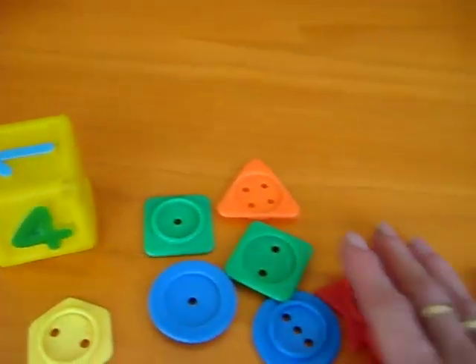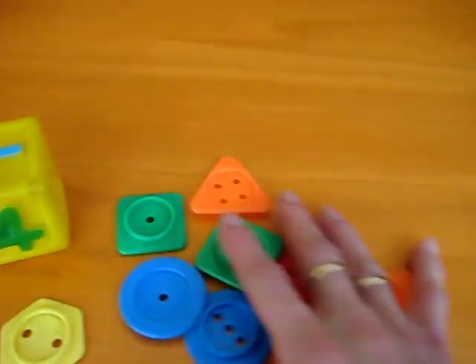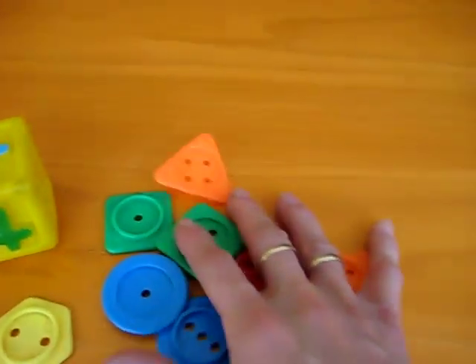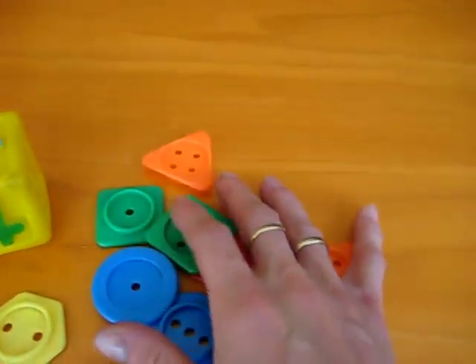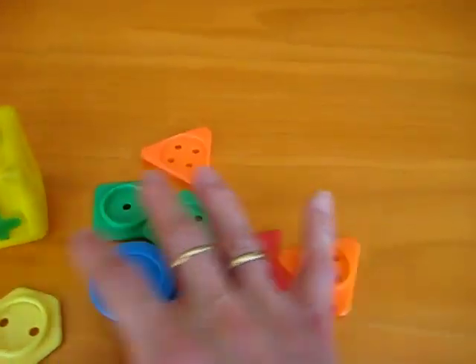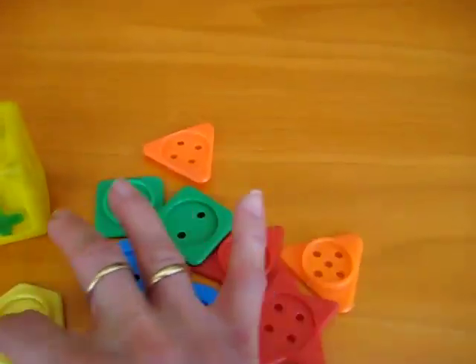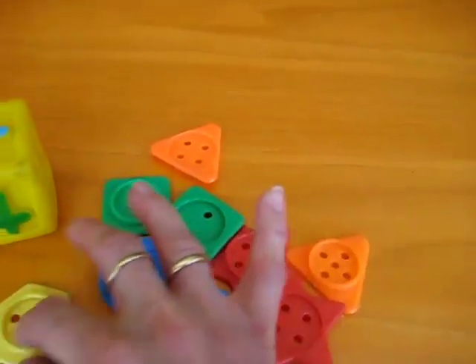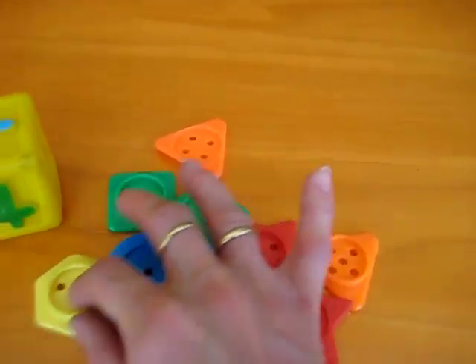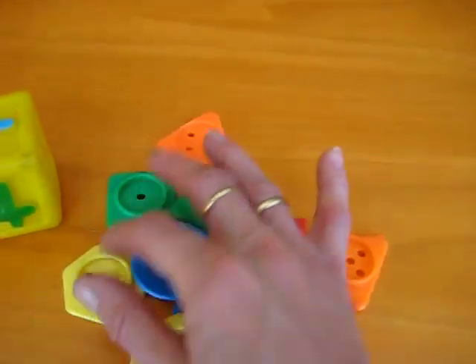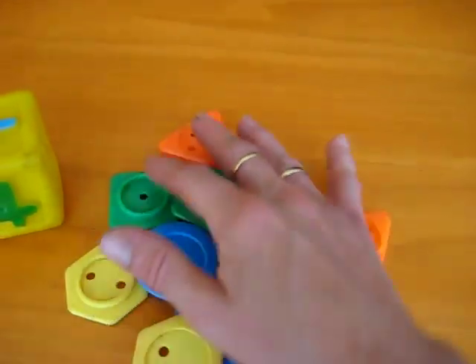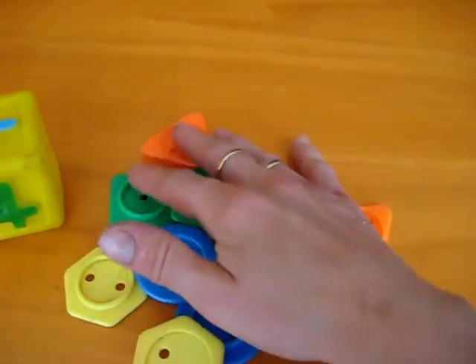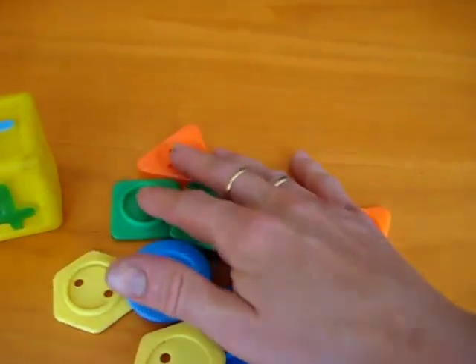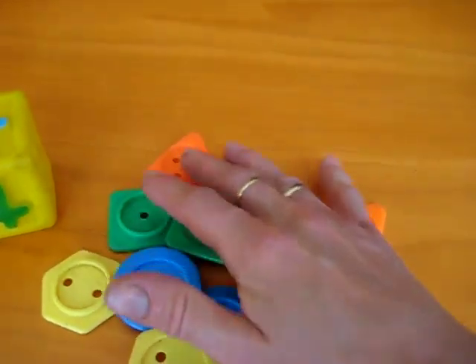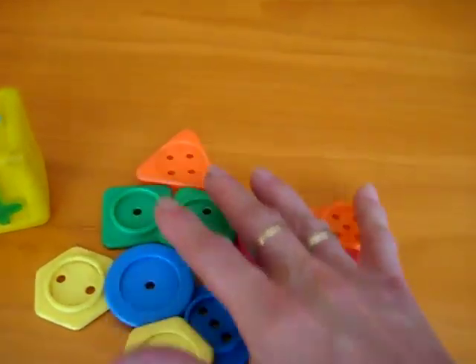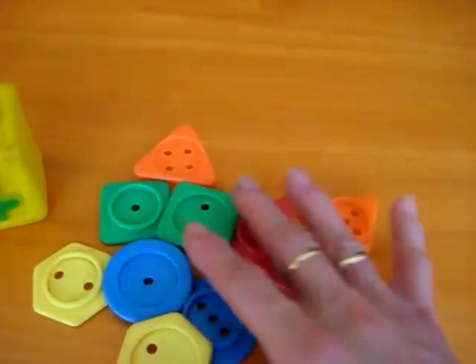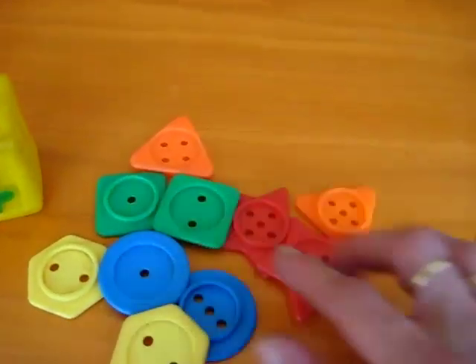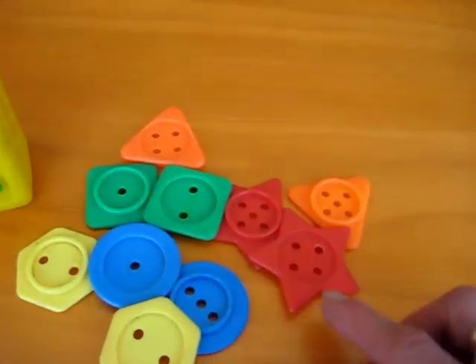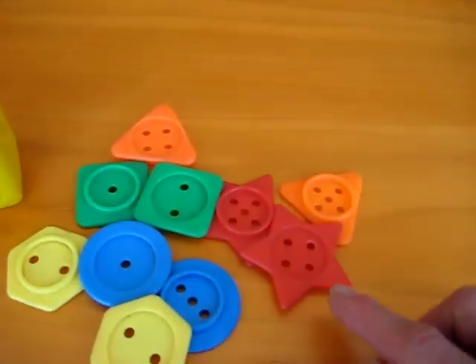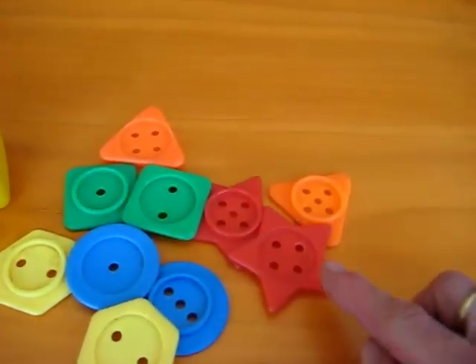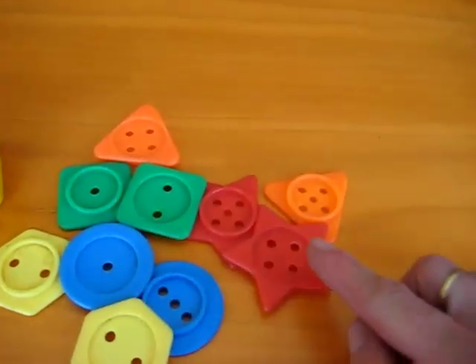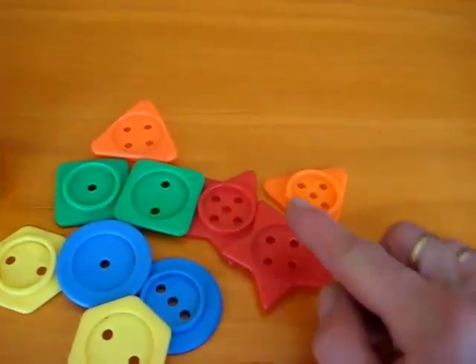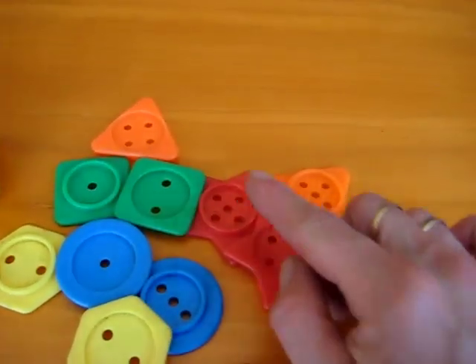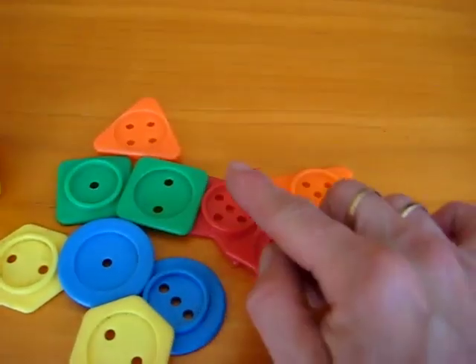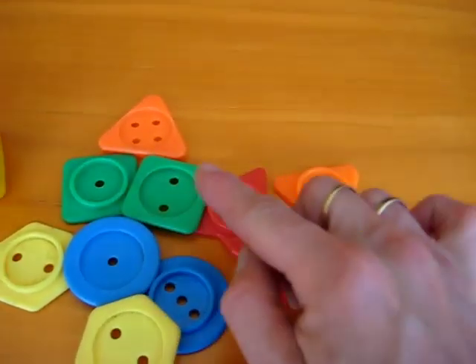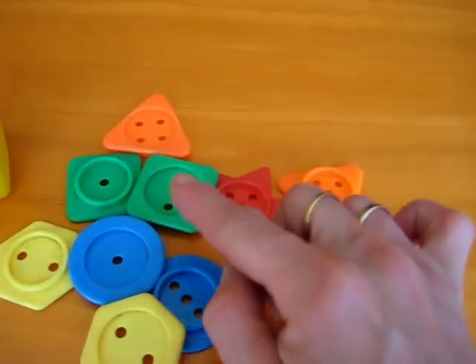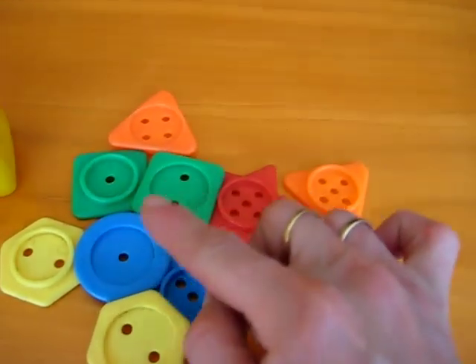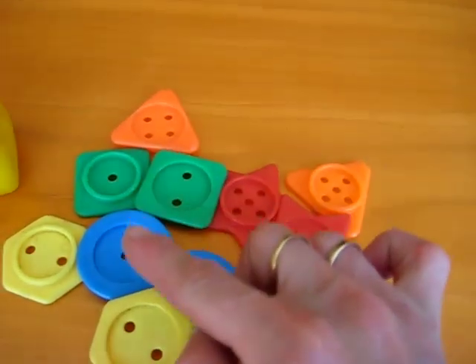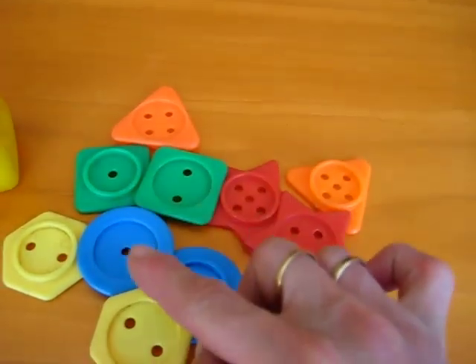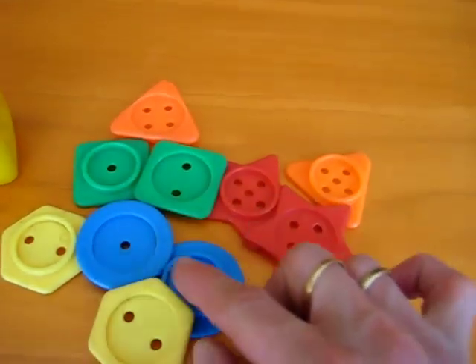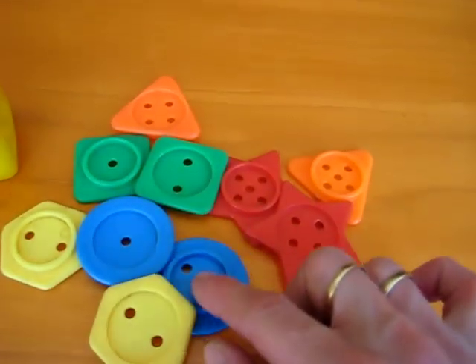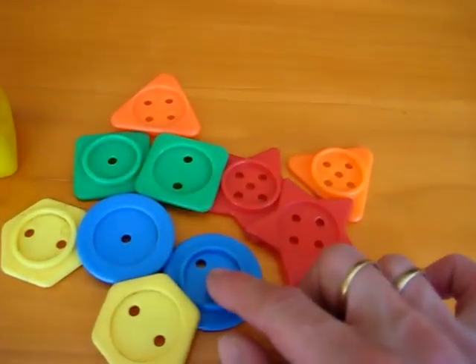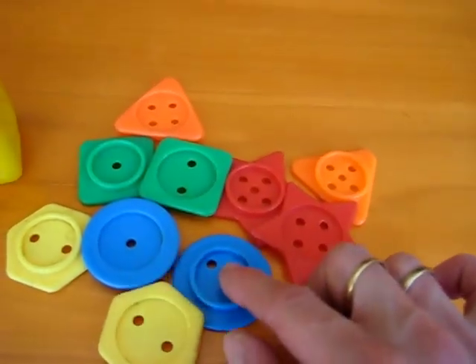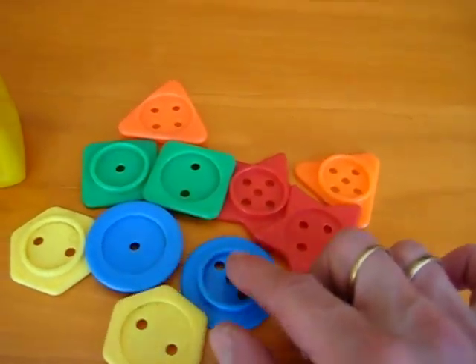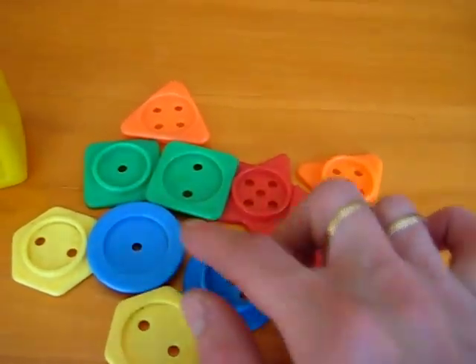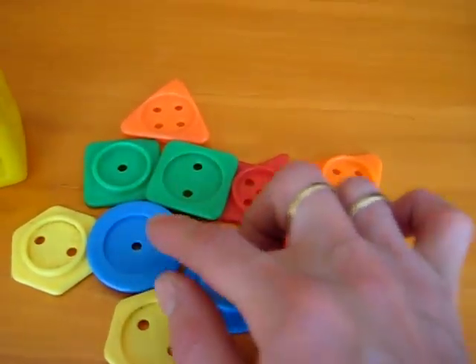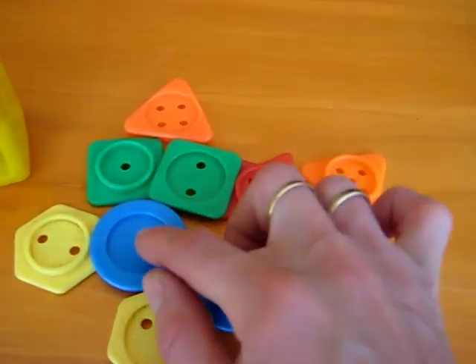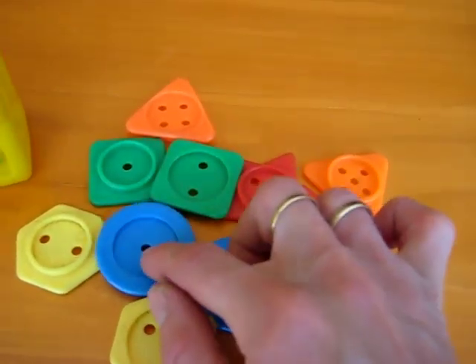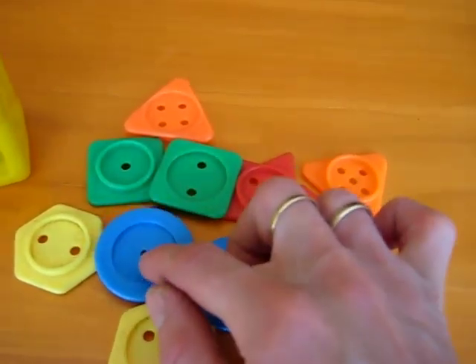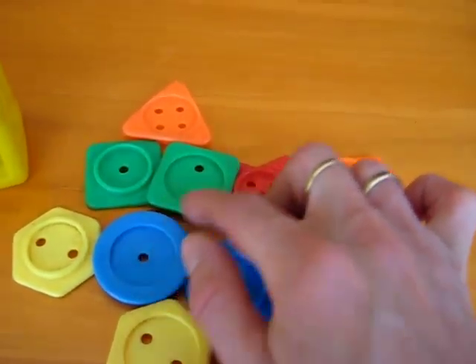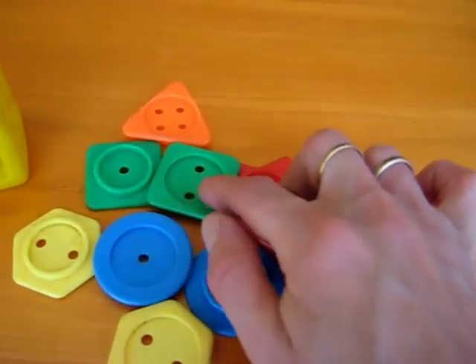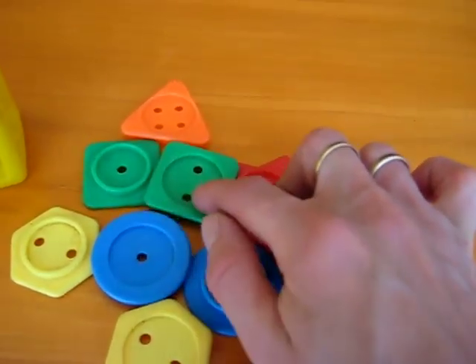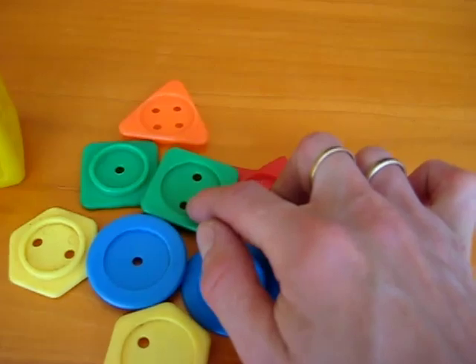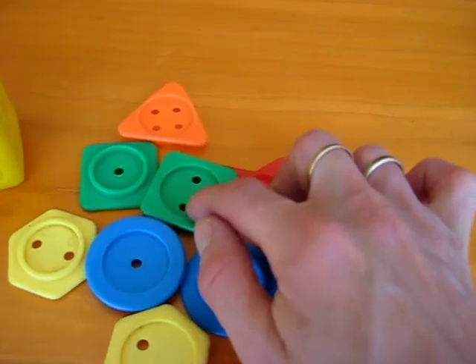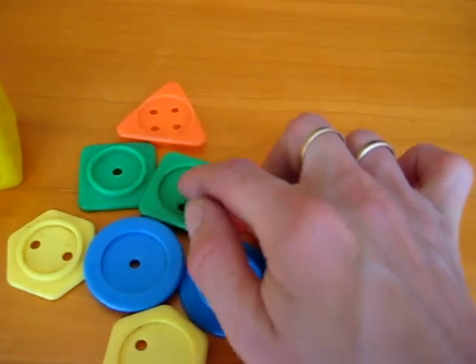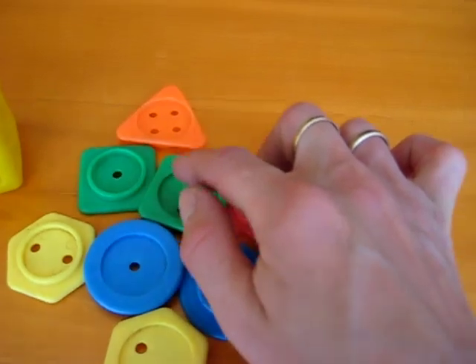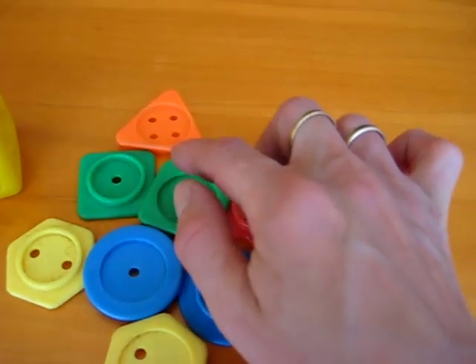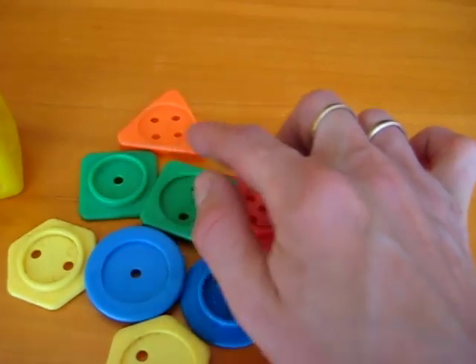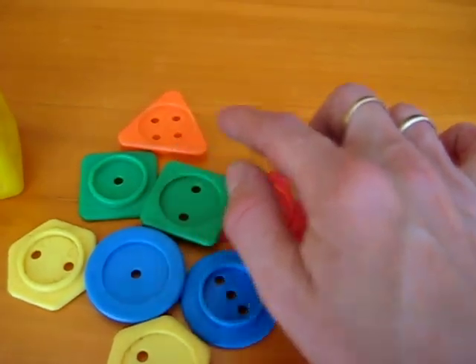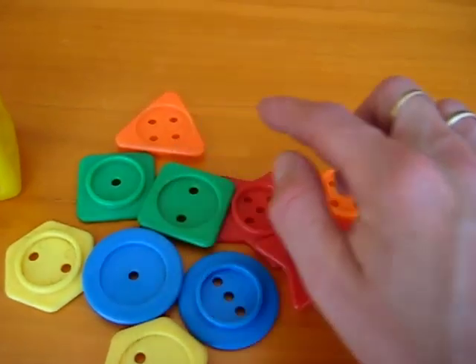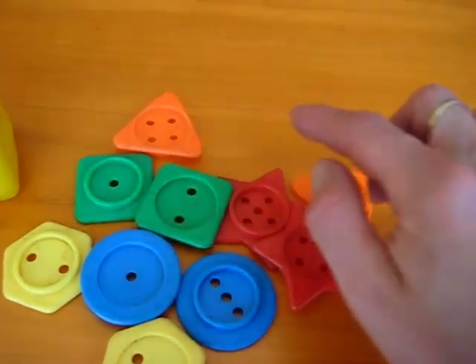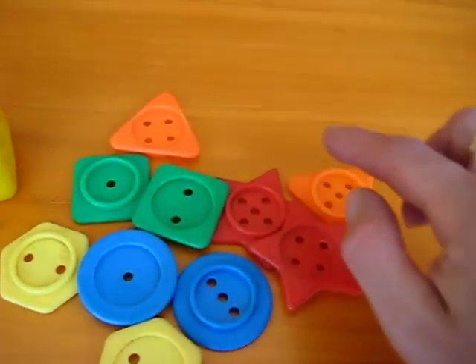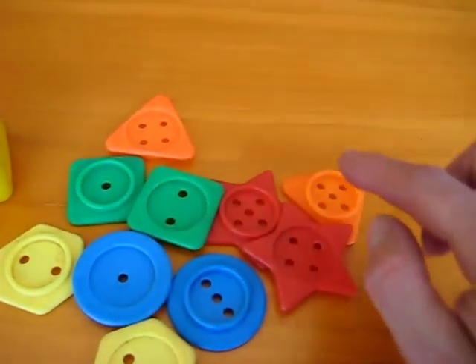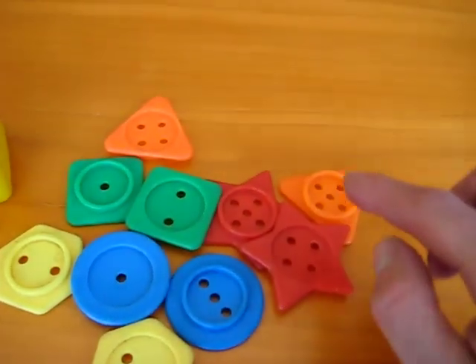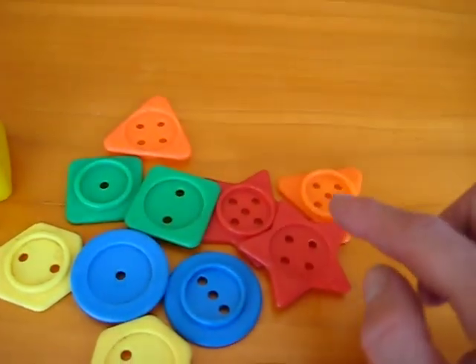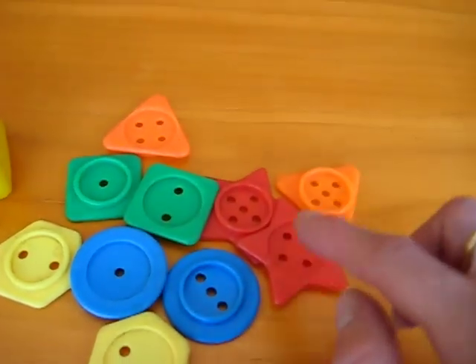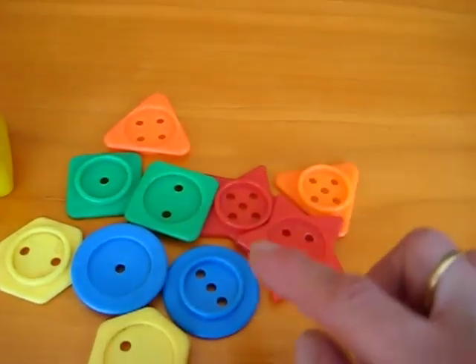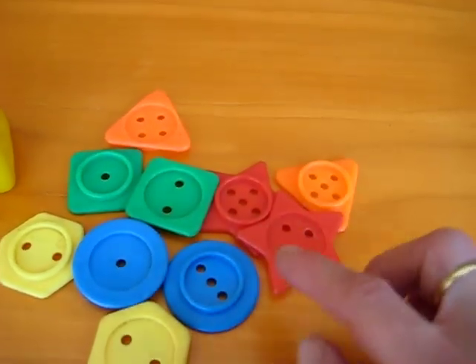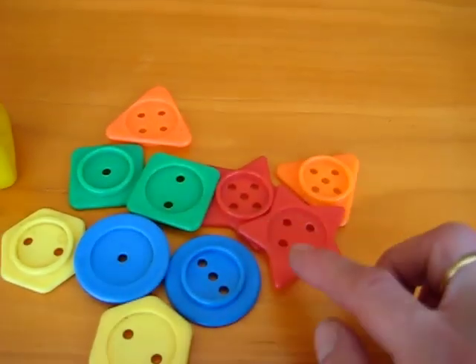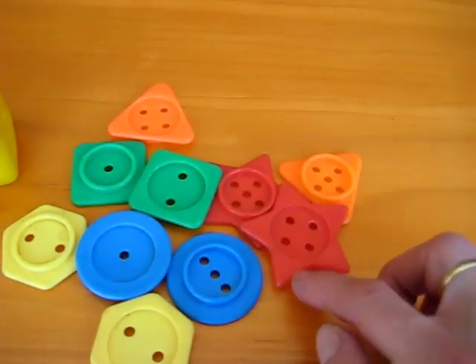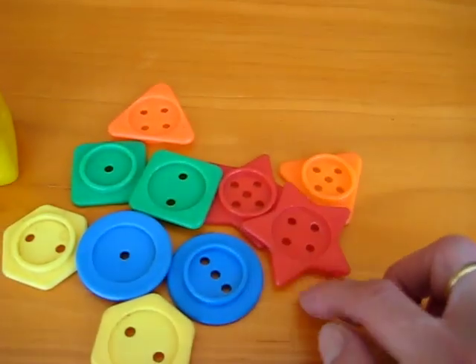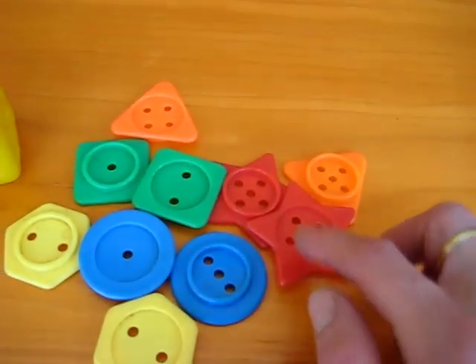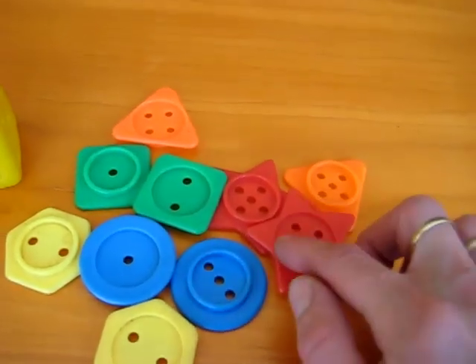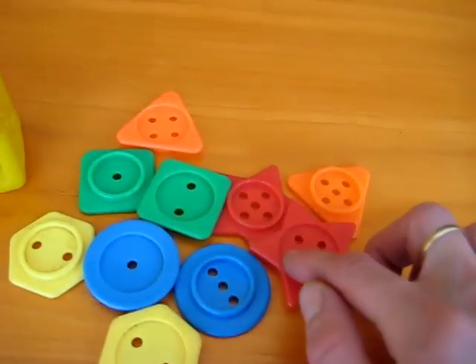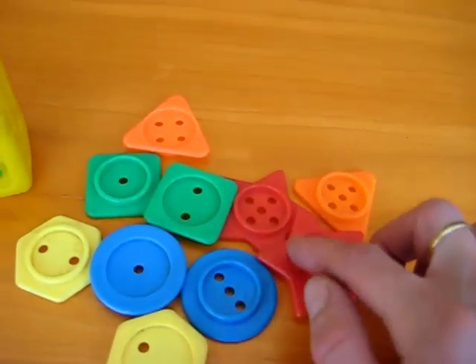So we have here some shapes, and they have little holes. And some have one, two, three, four, five little holes.